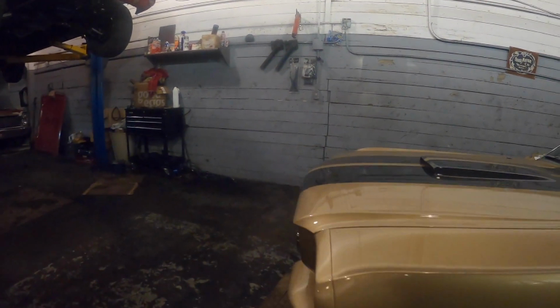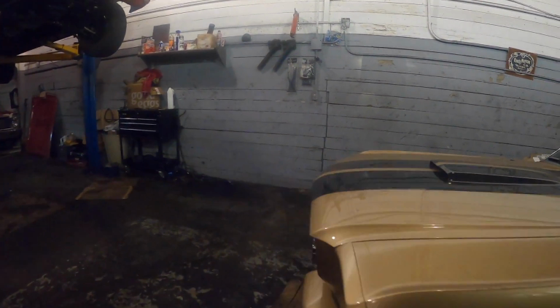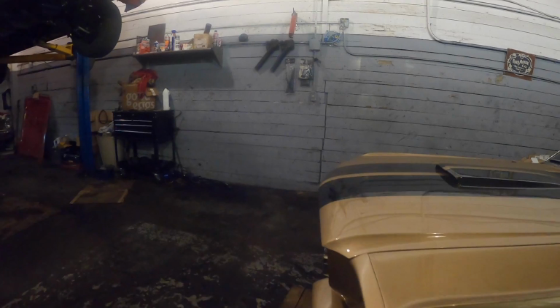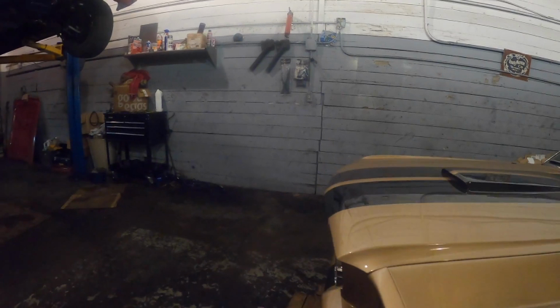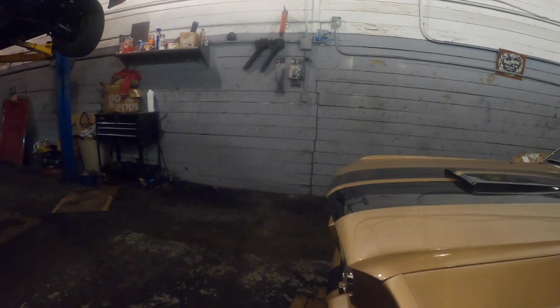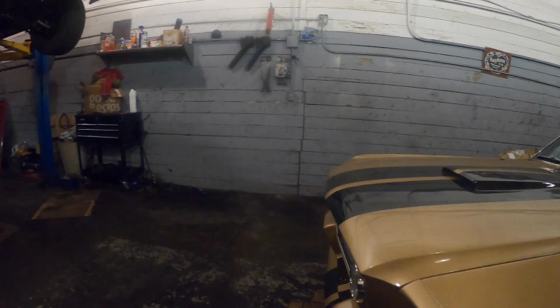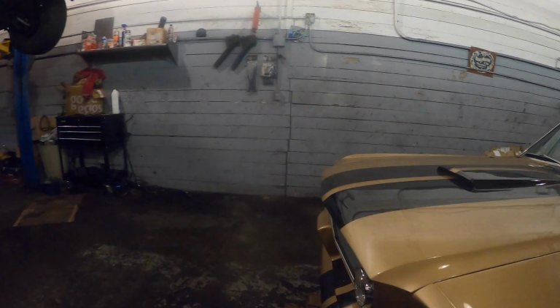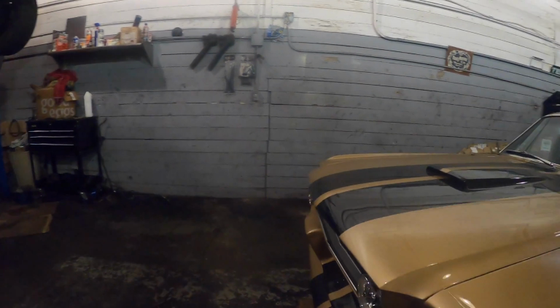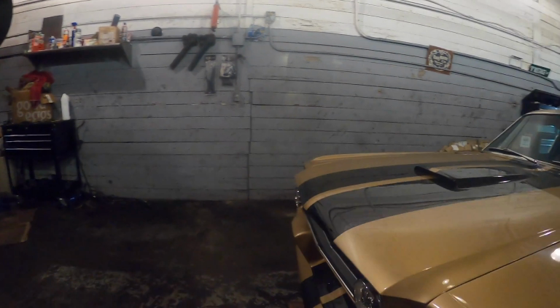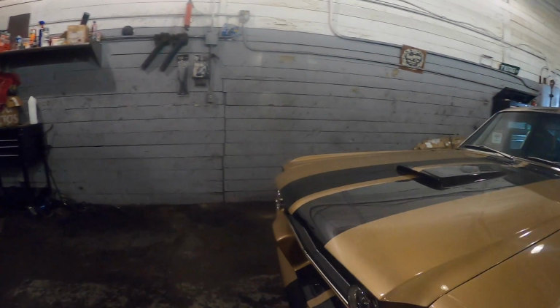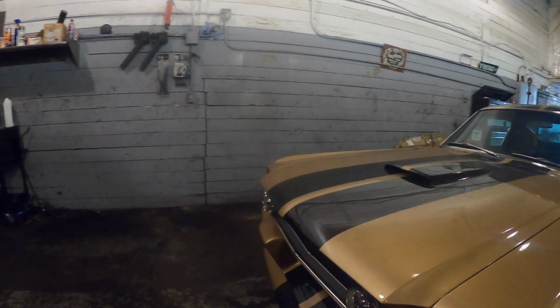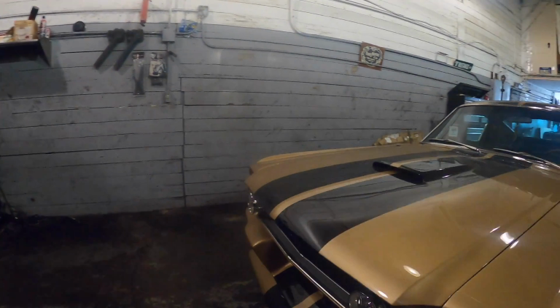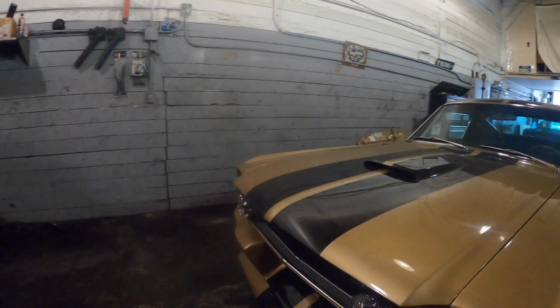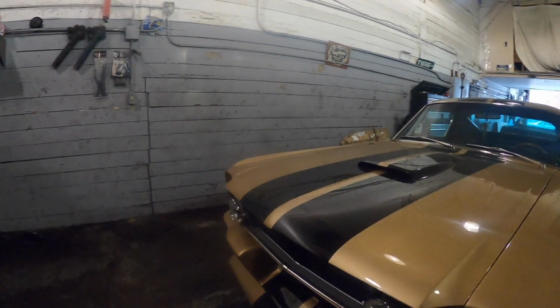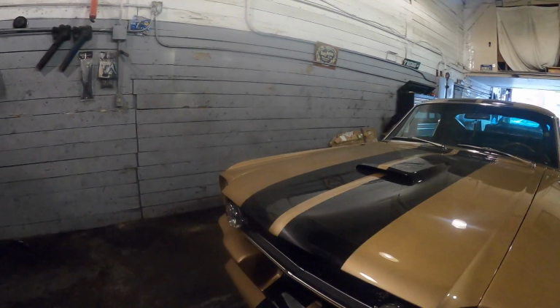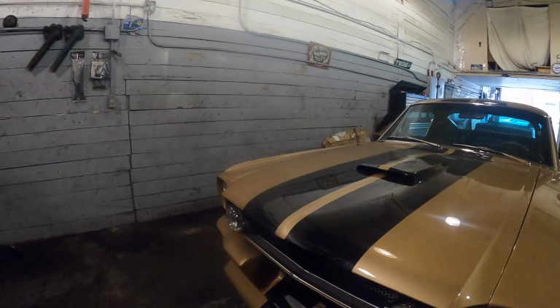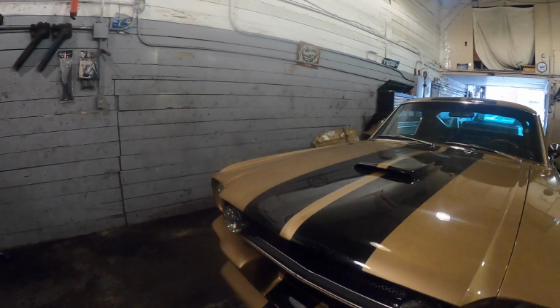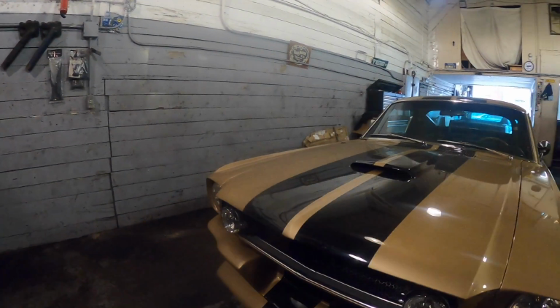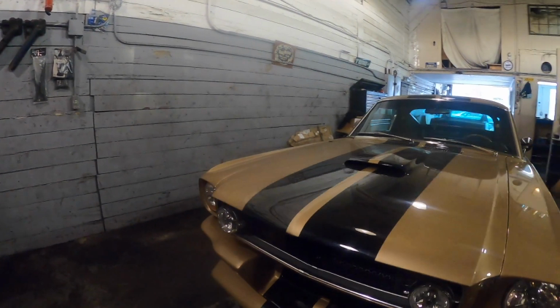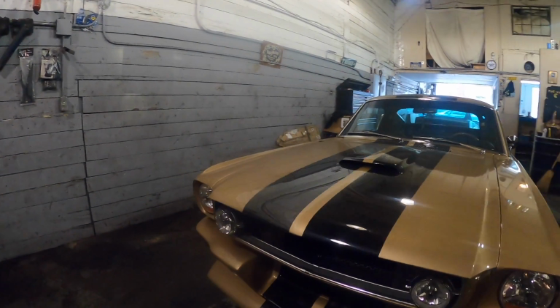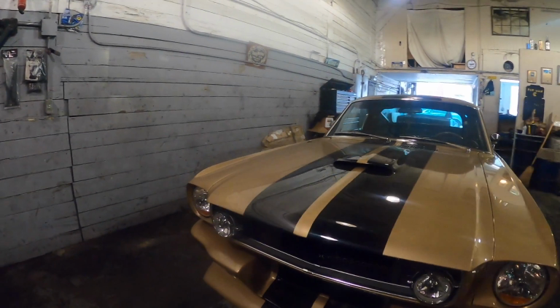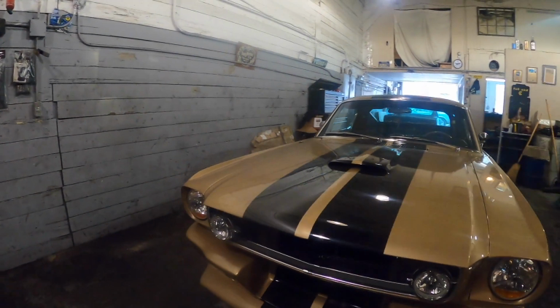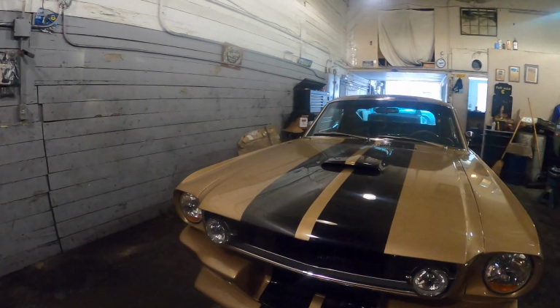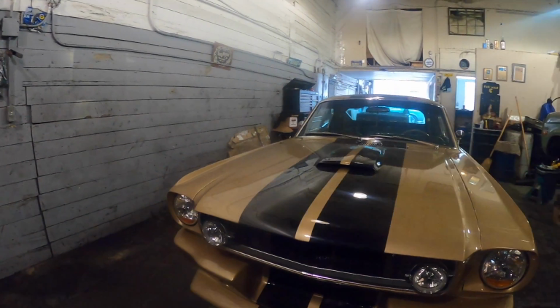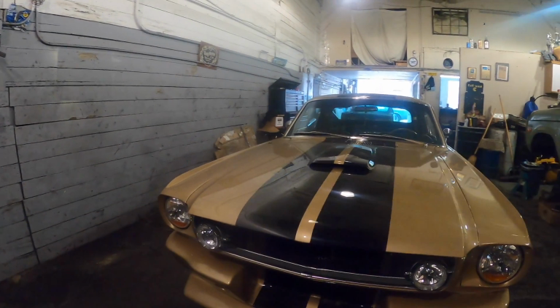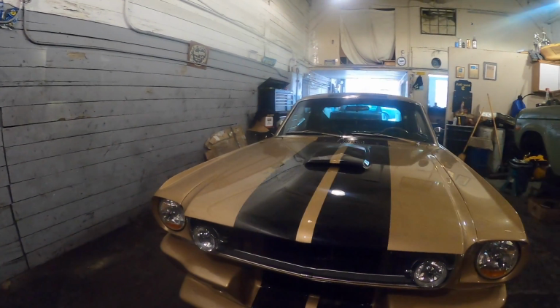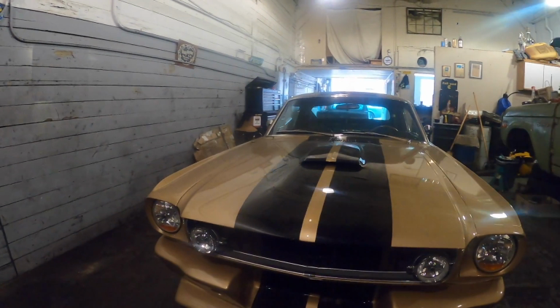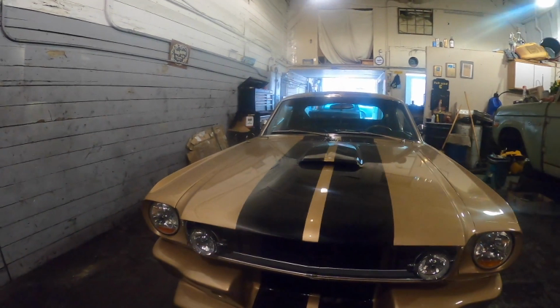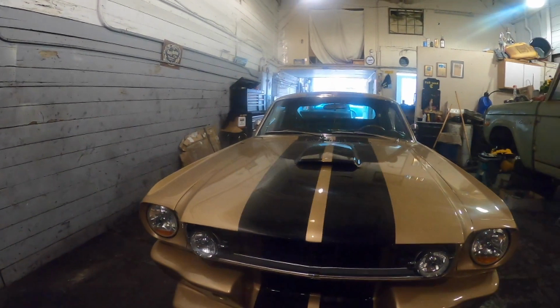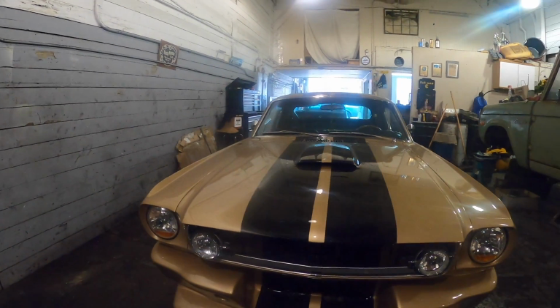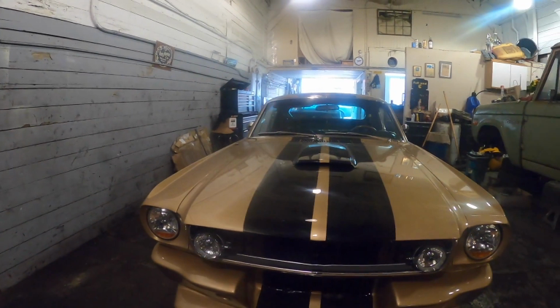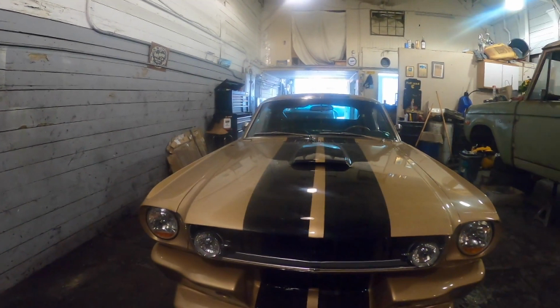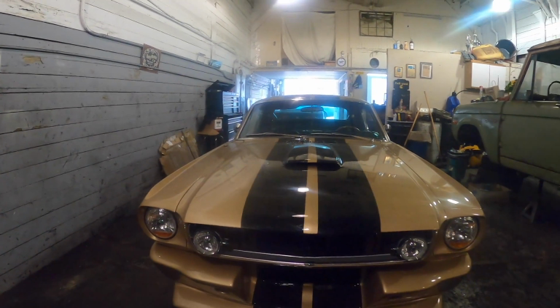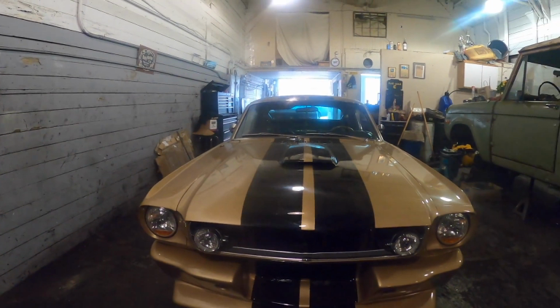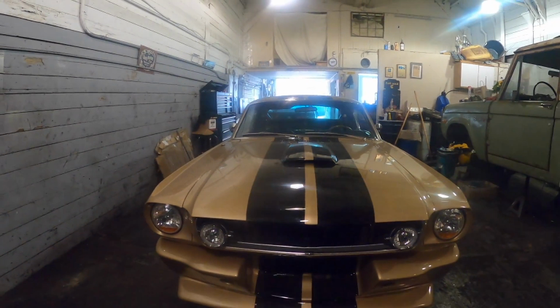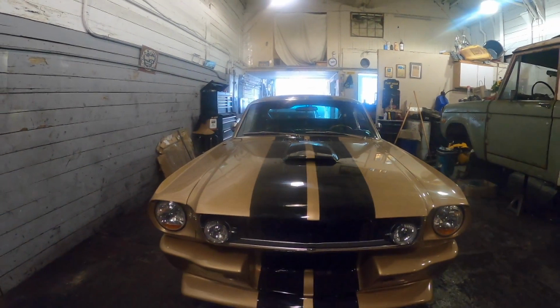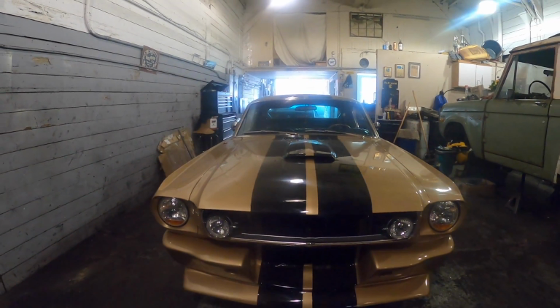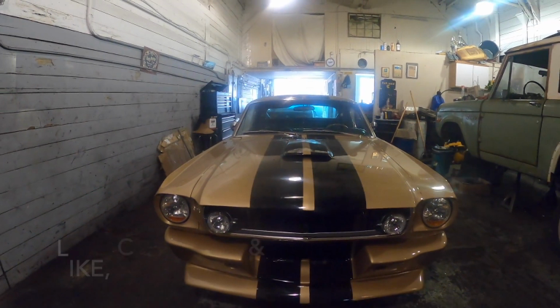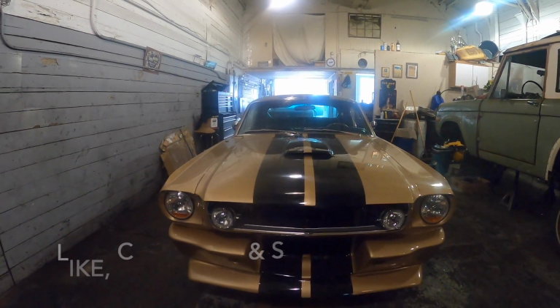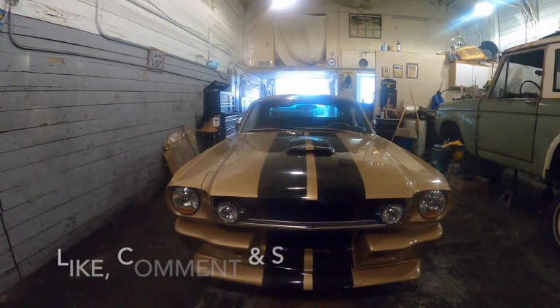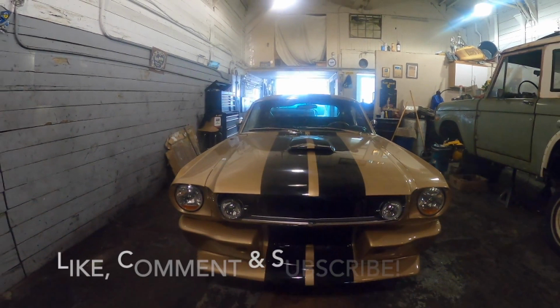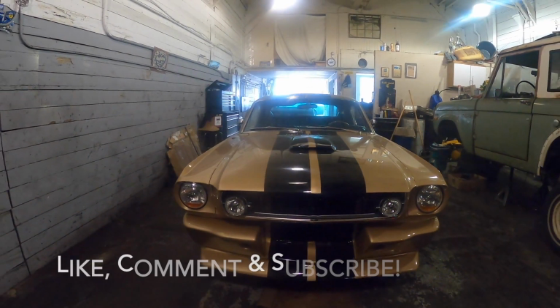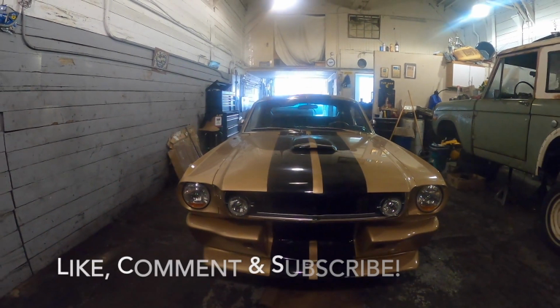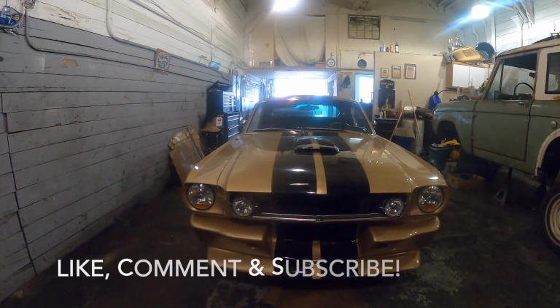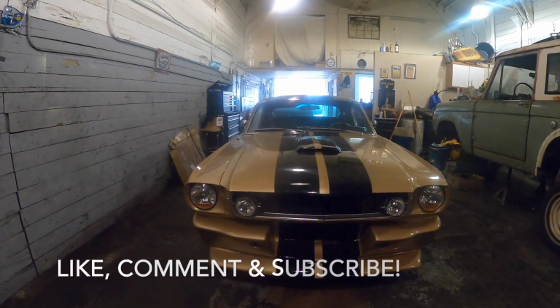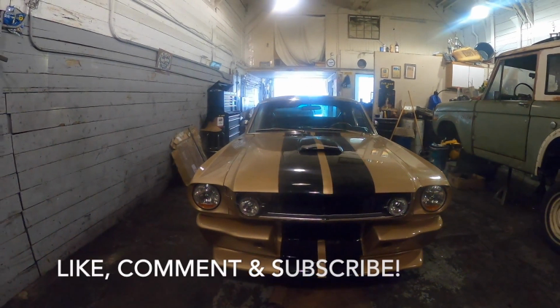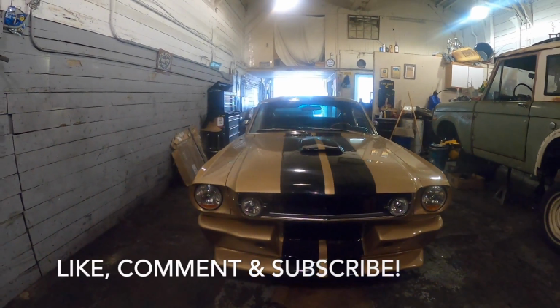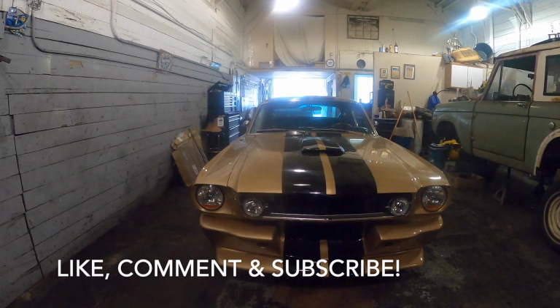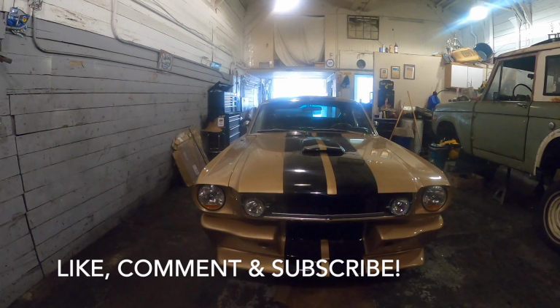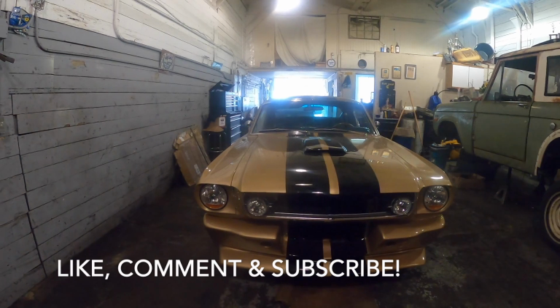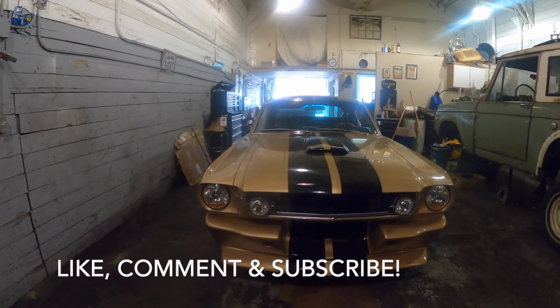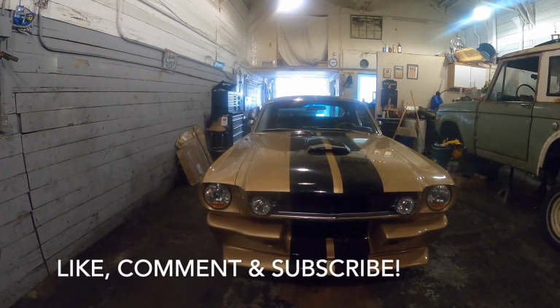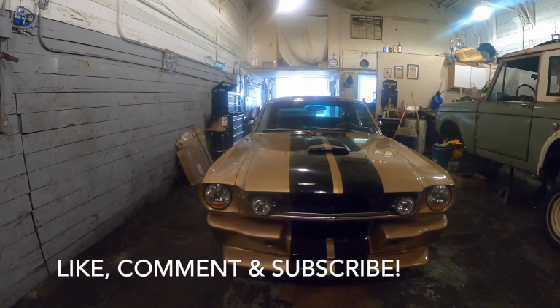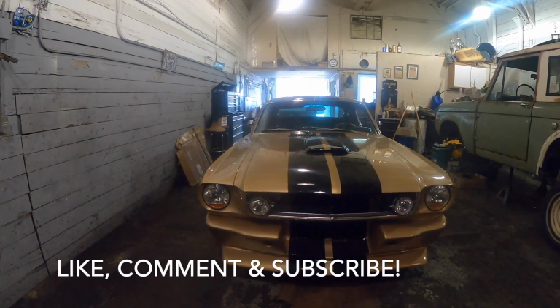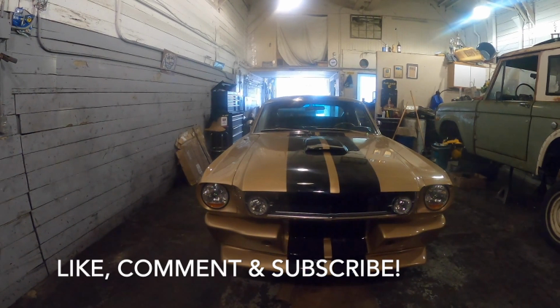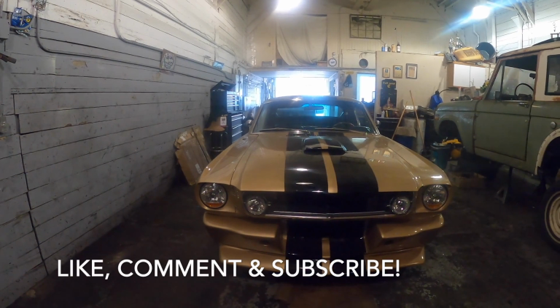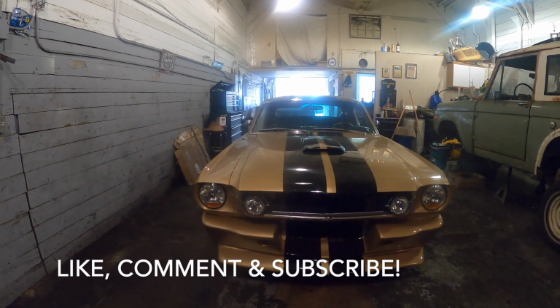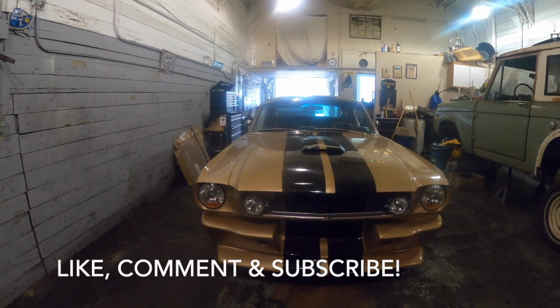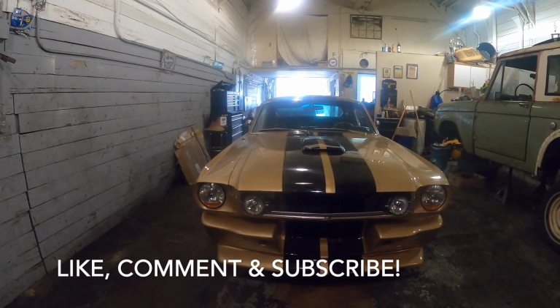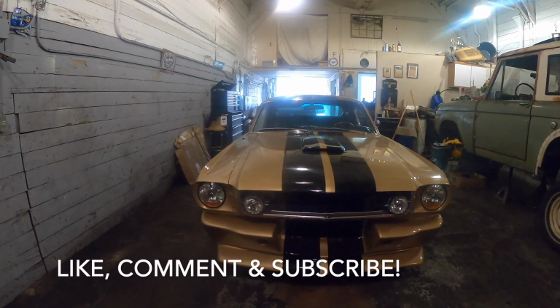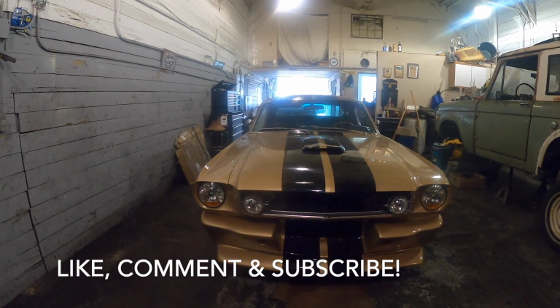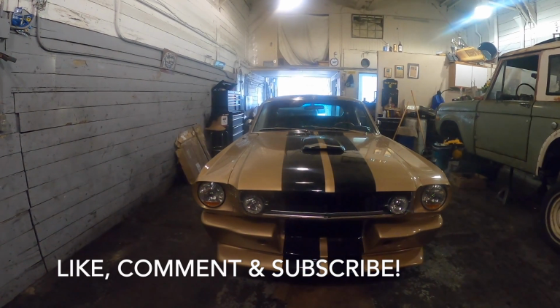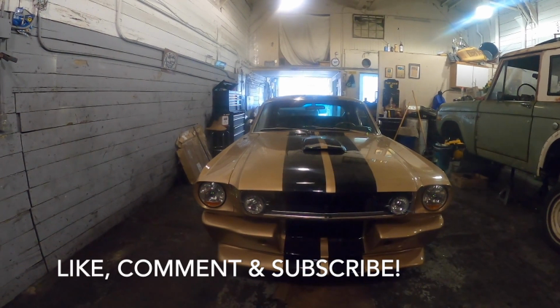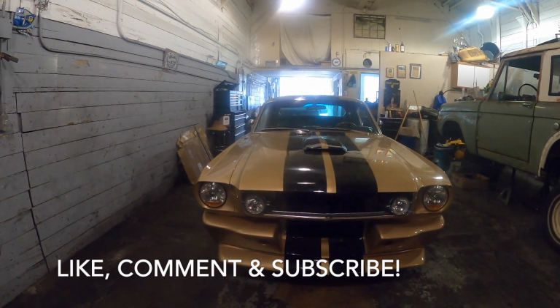Hey guys, welcome back to the channel. For those new to the channel, don't forget to like, subscribe, and provide comments. We appreciate the feedback.